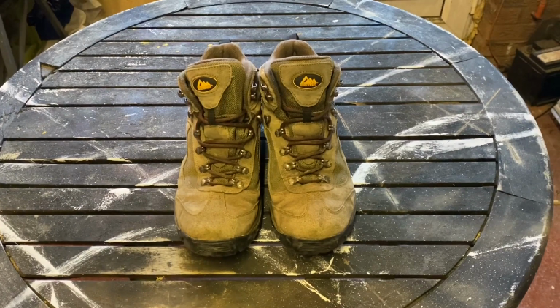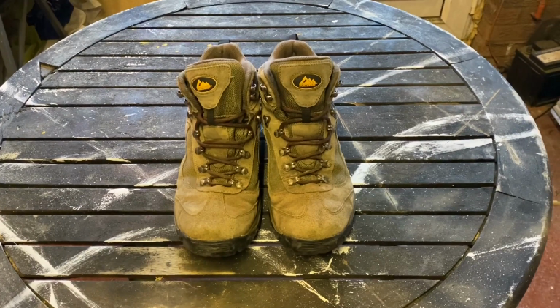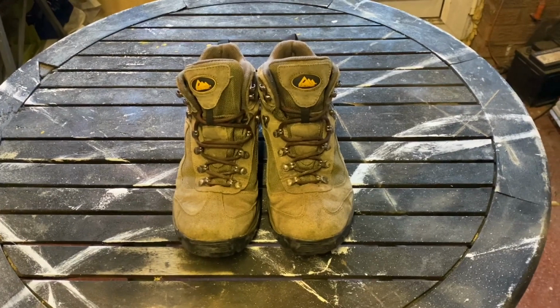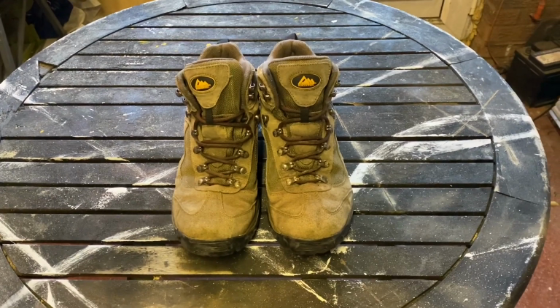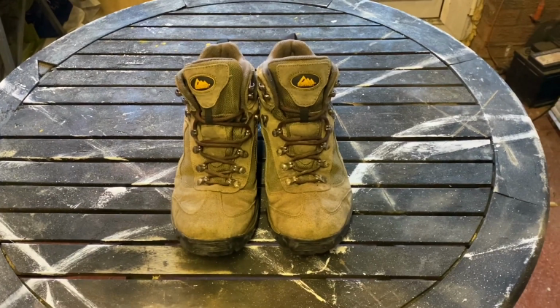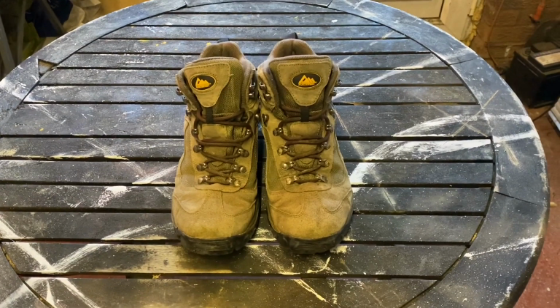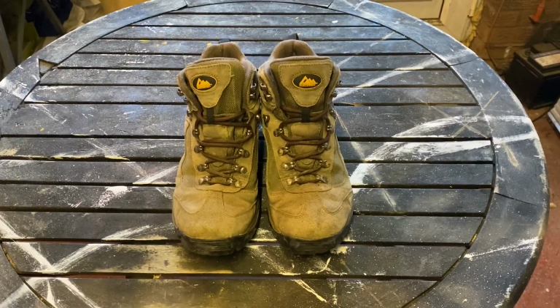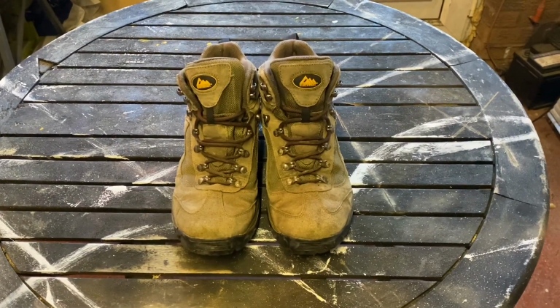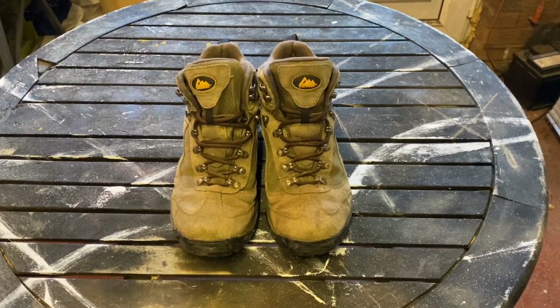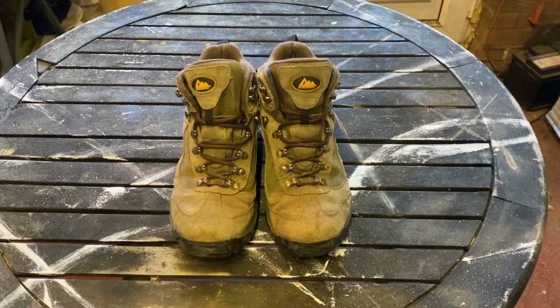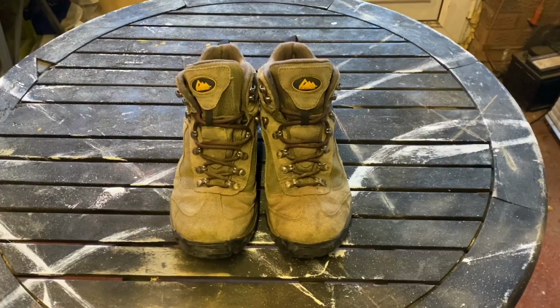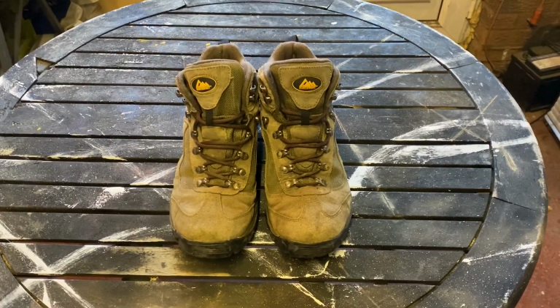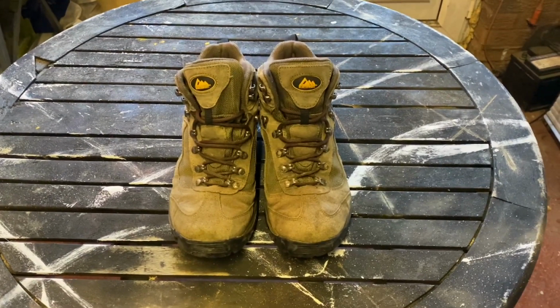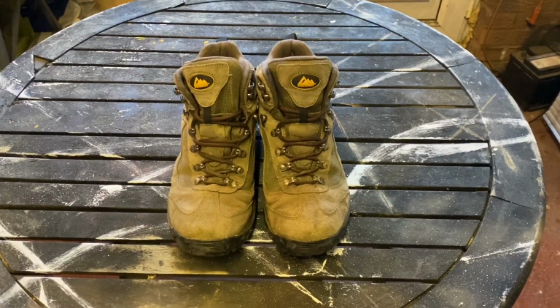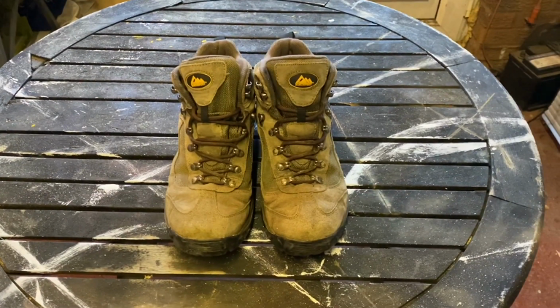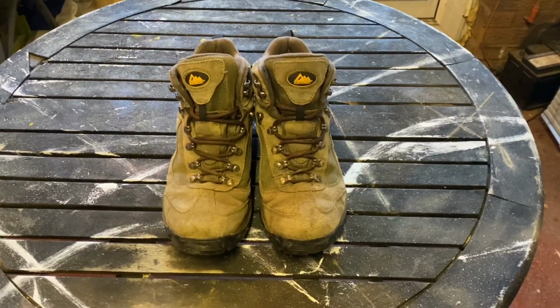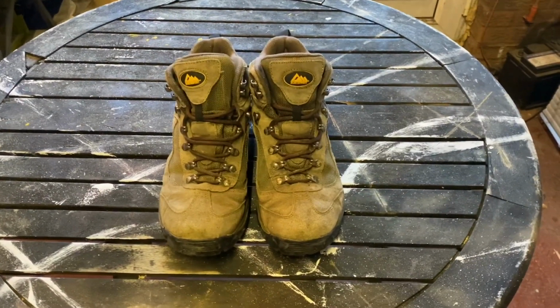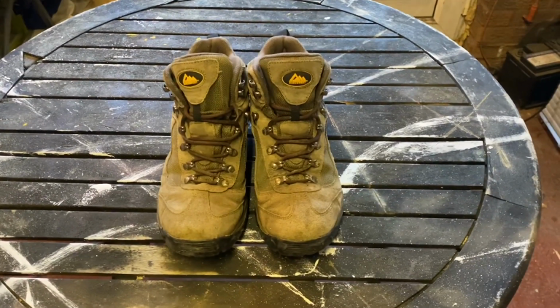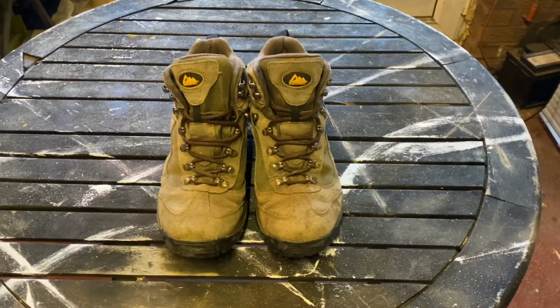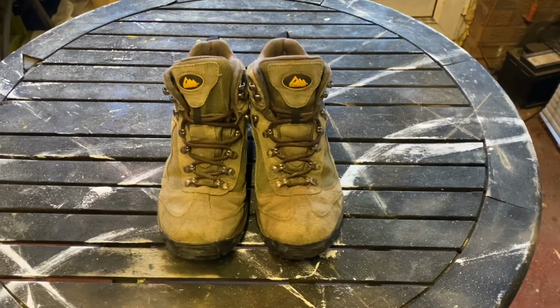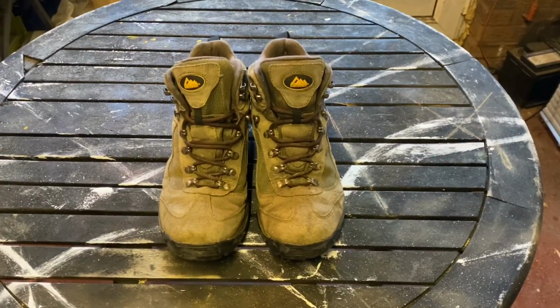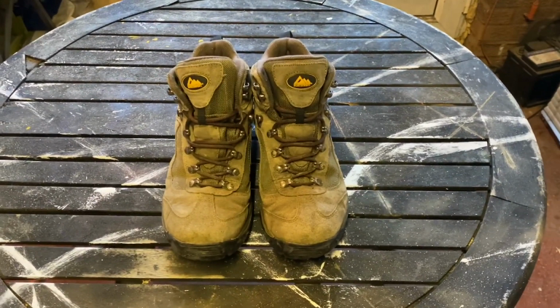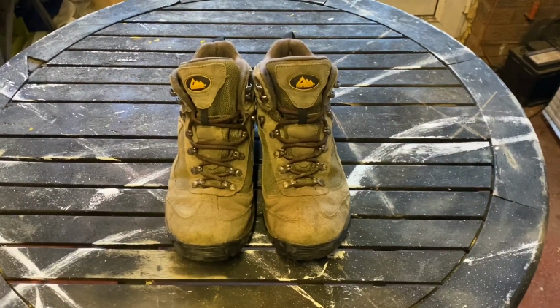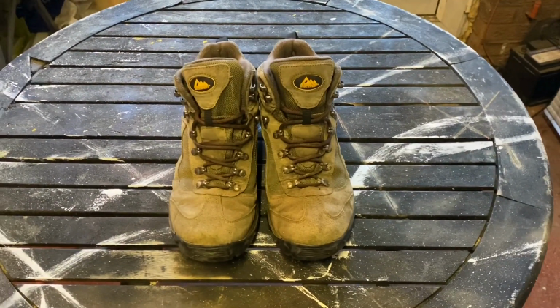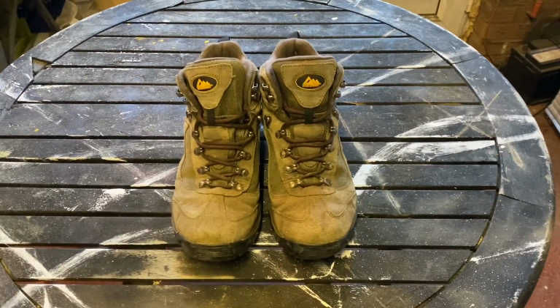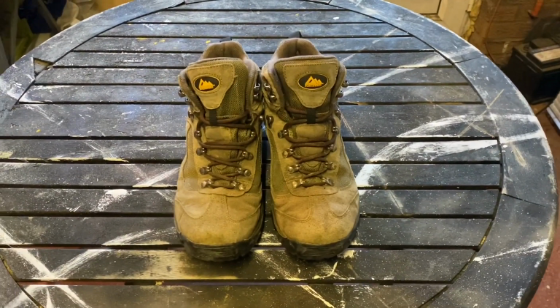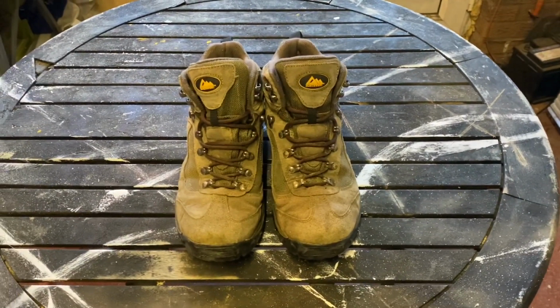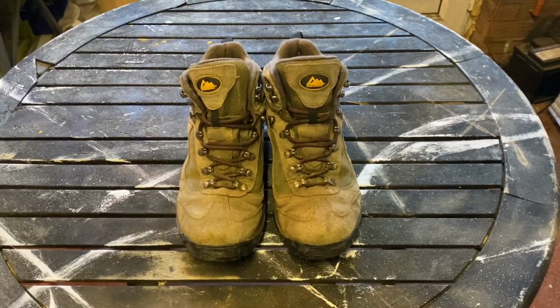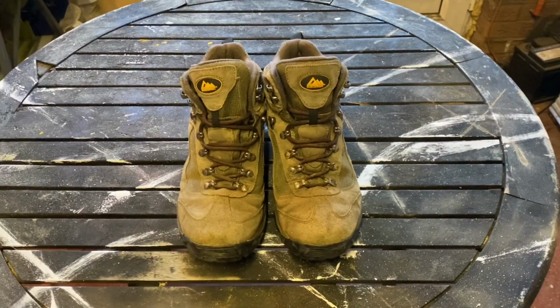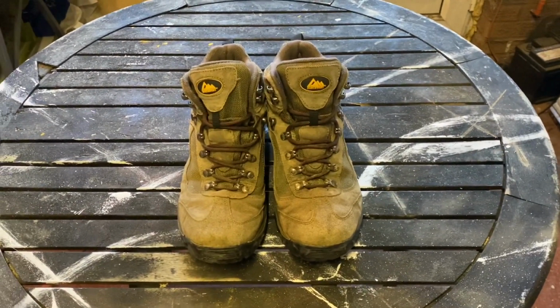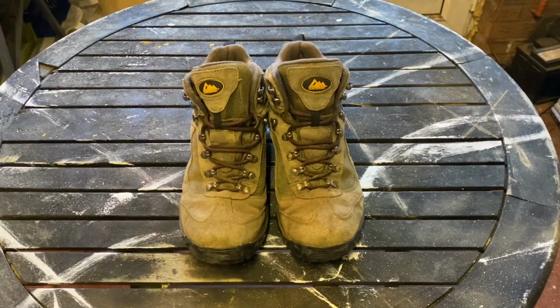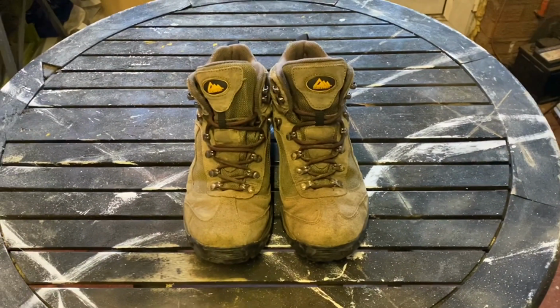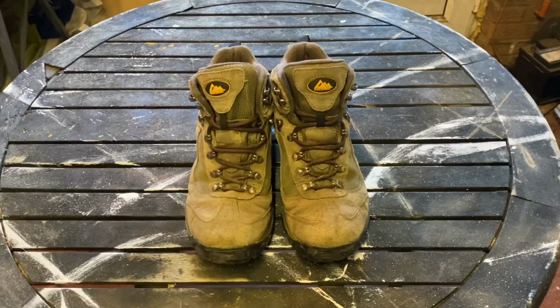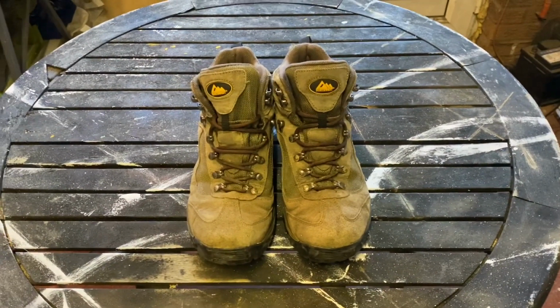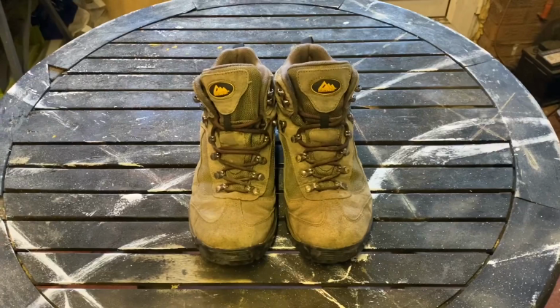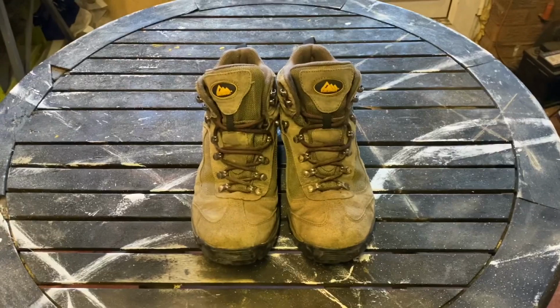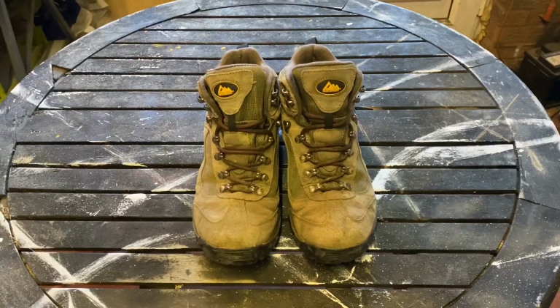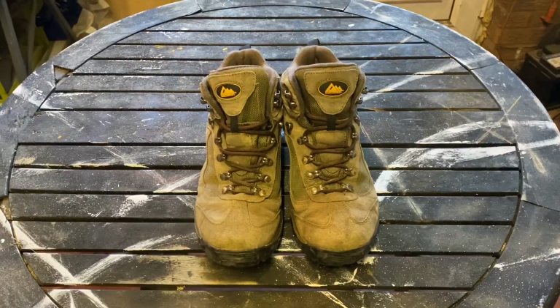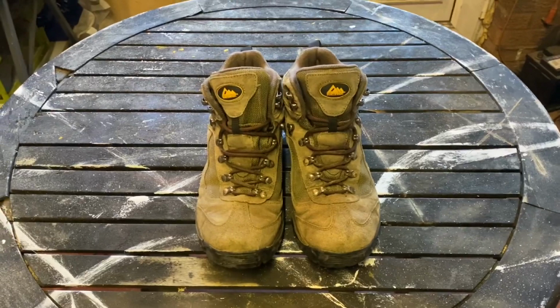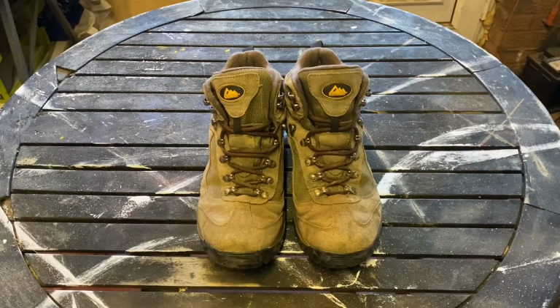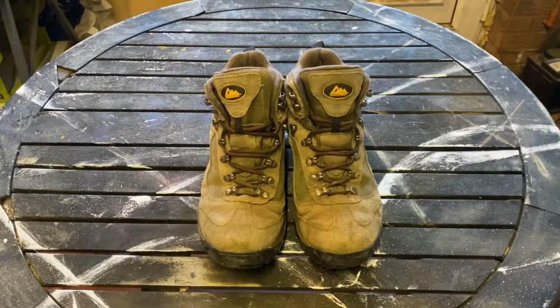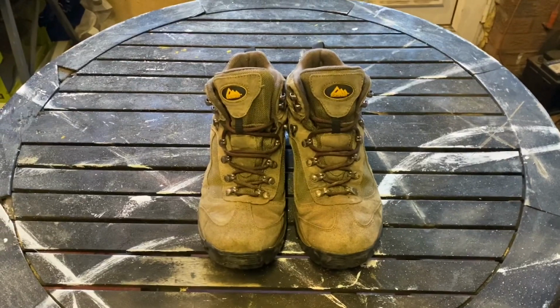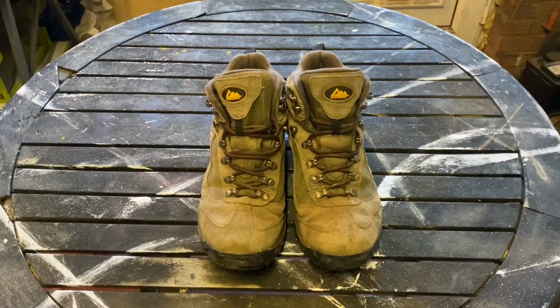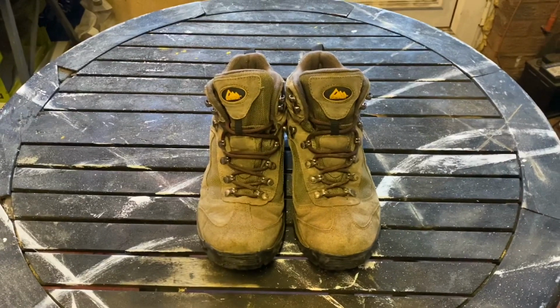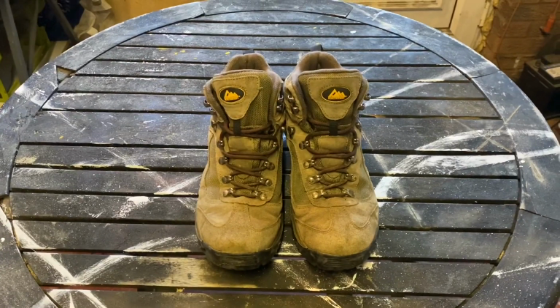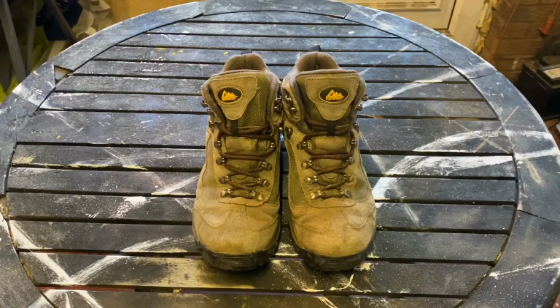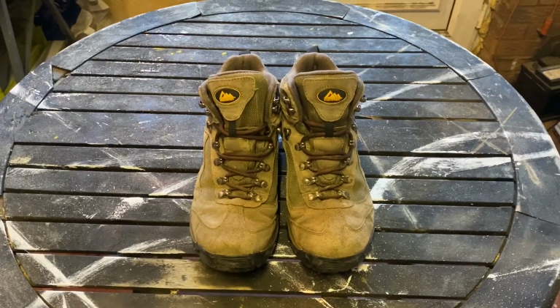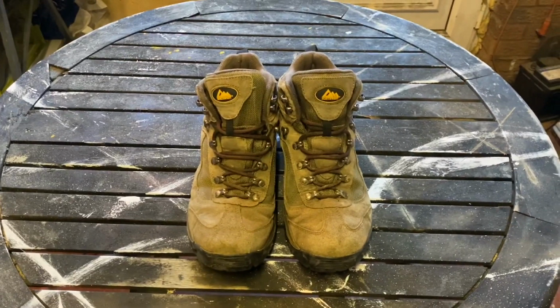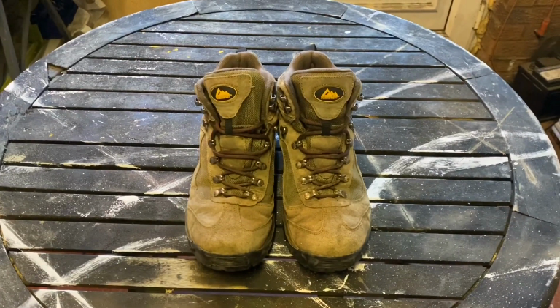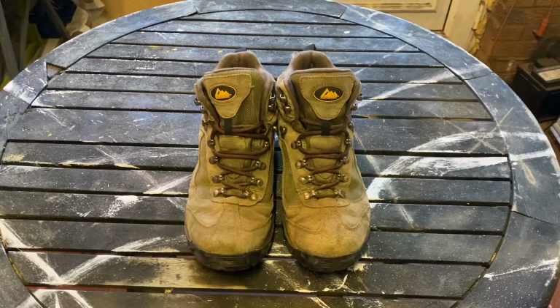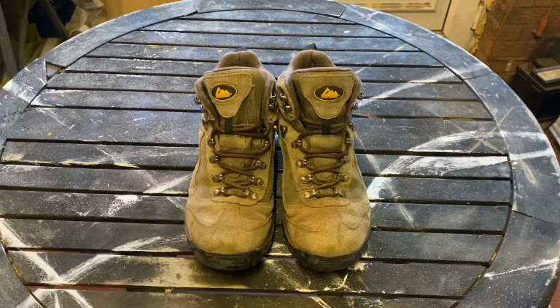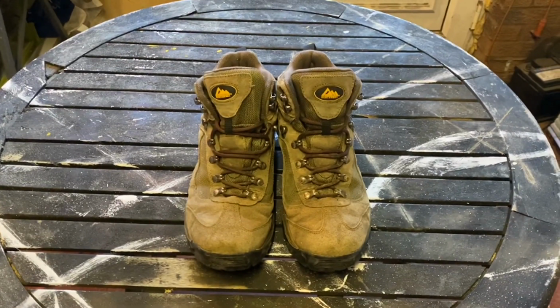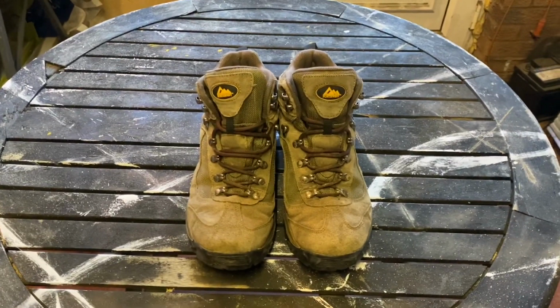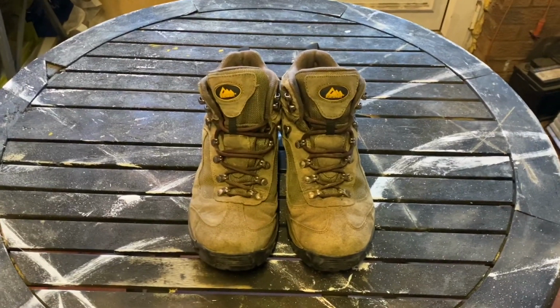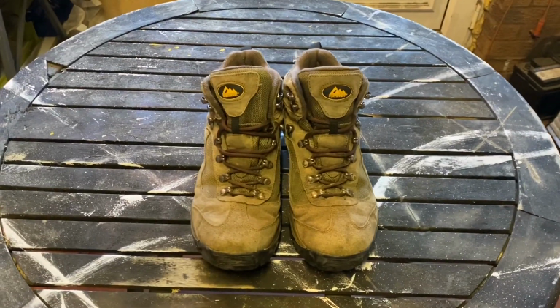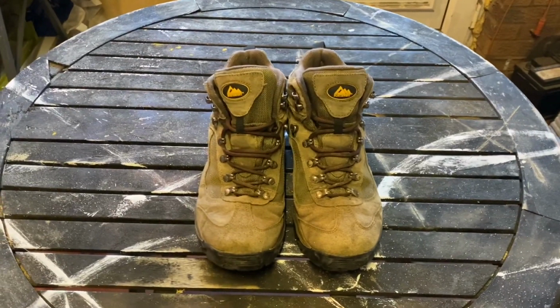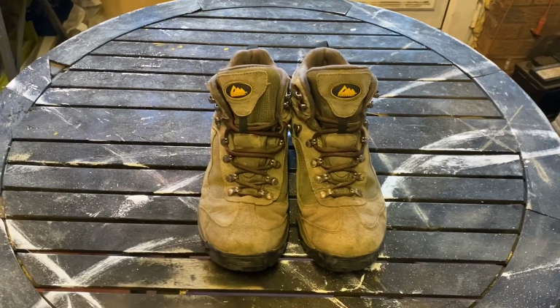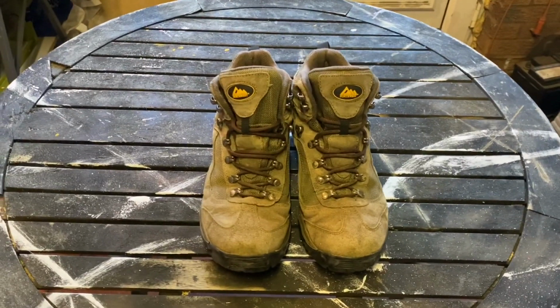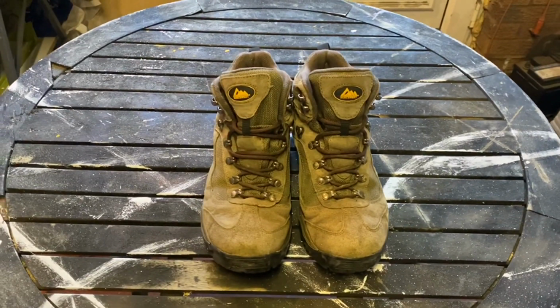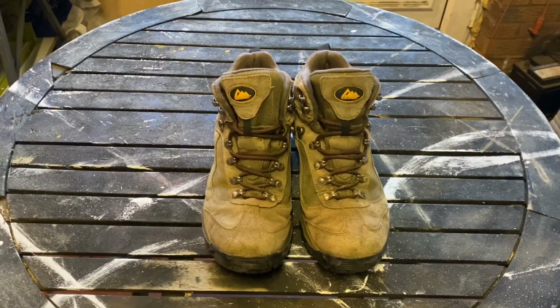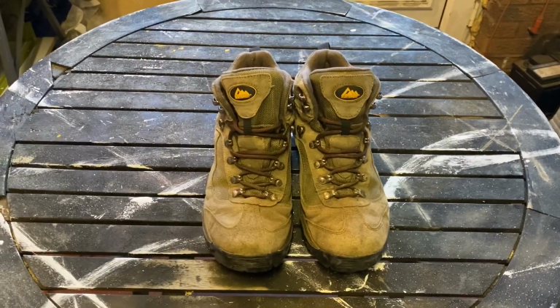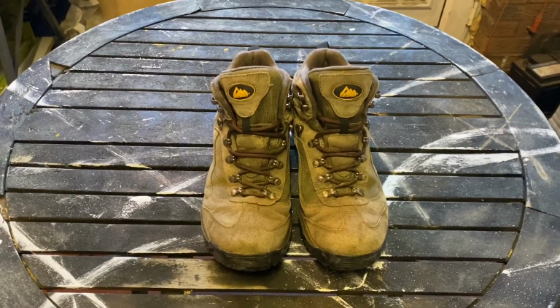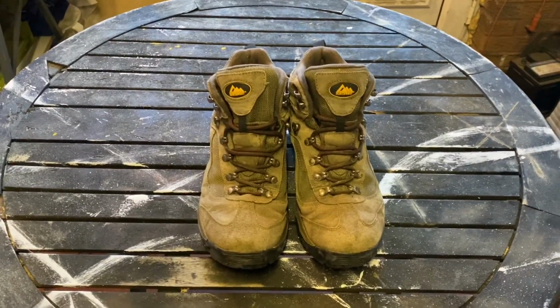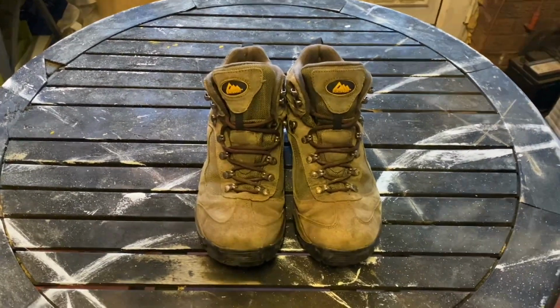Hello and welcome back to Holy Kit Review. Today I'm going to be going over the North West Territory waterproof short ankle boots.